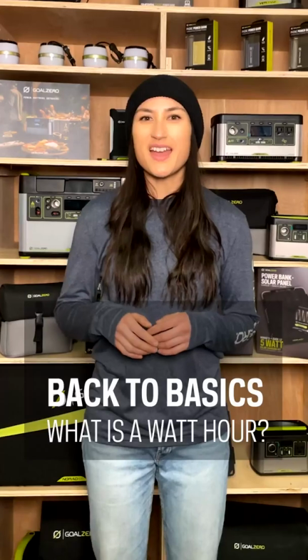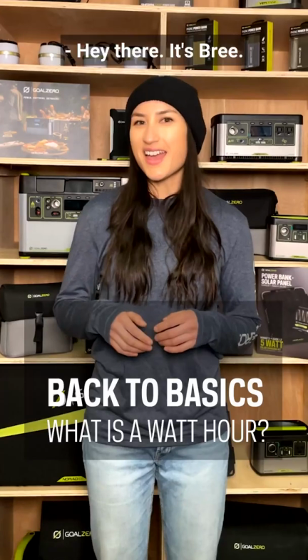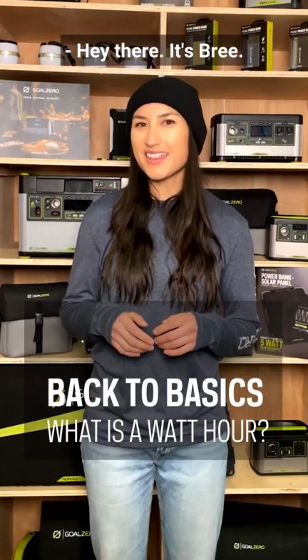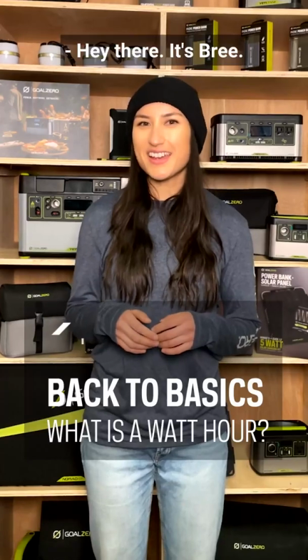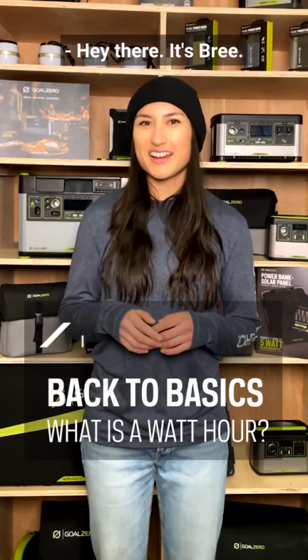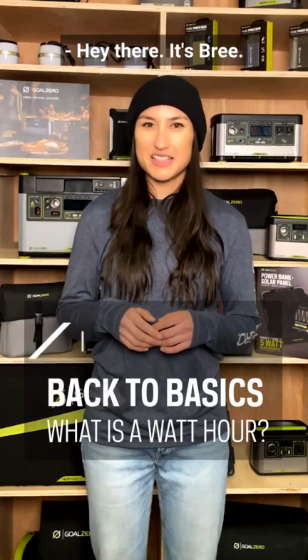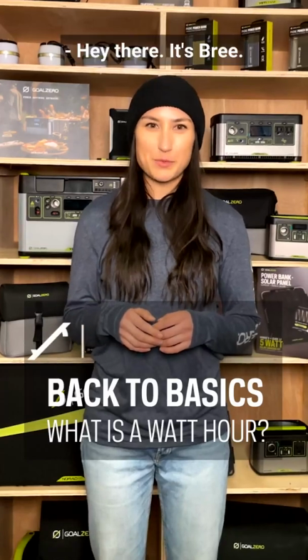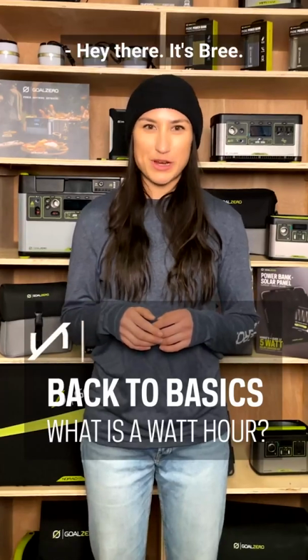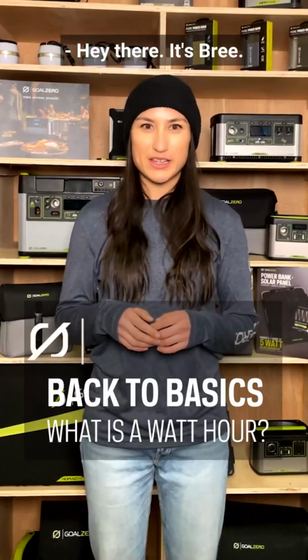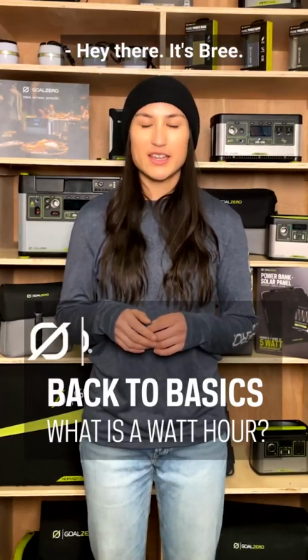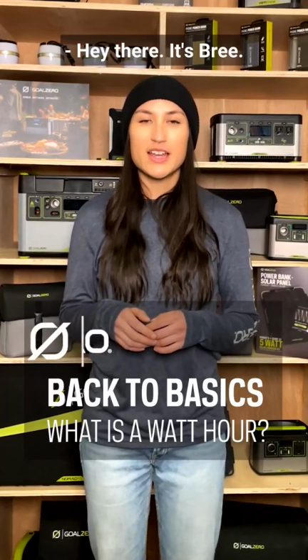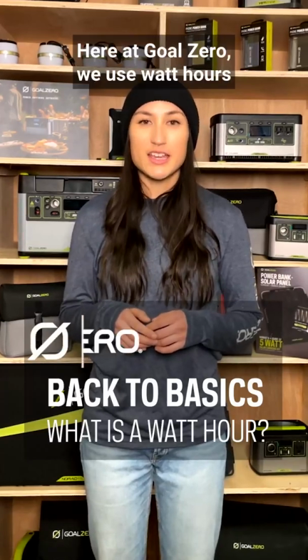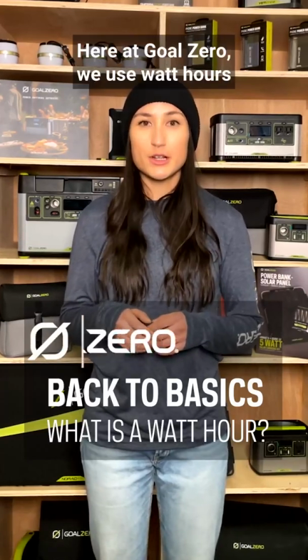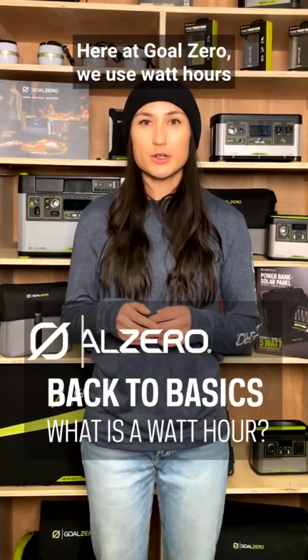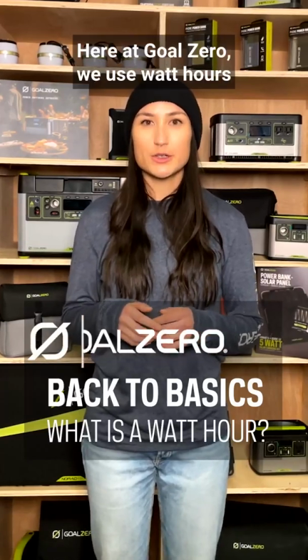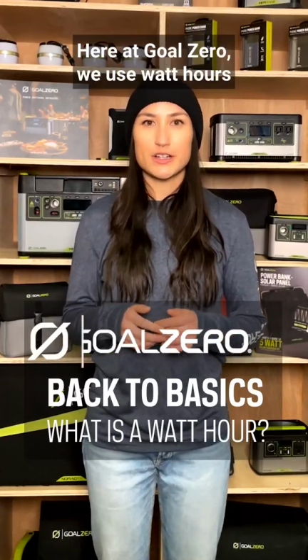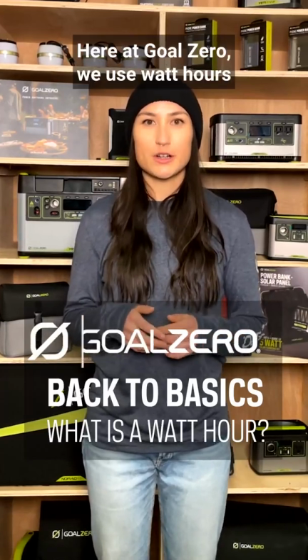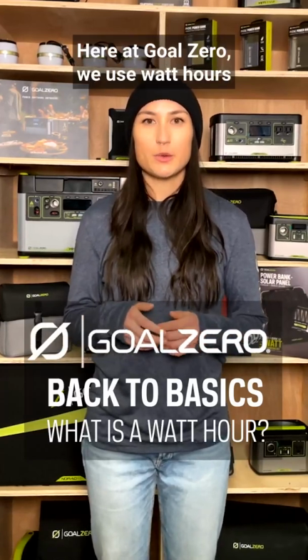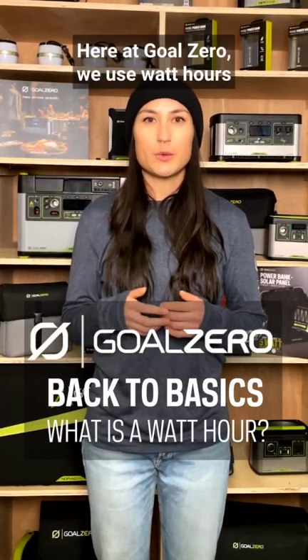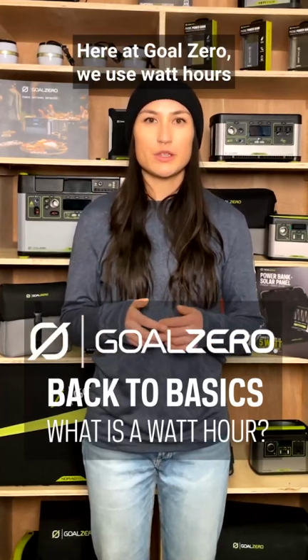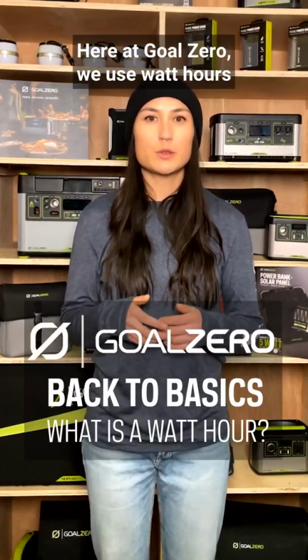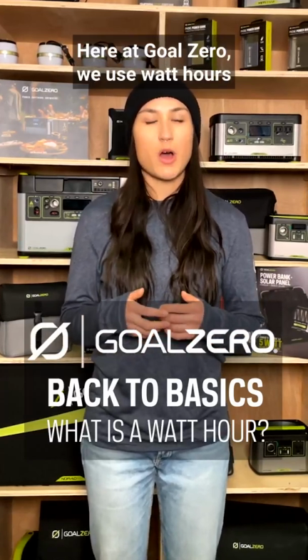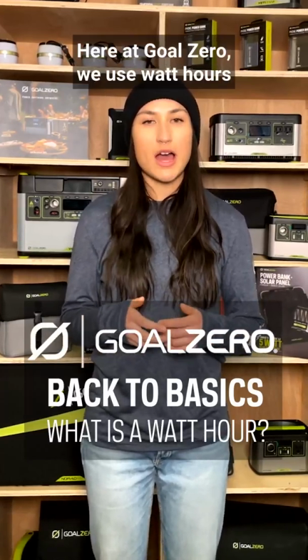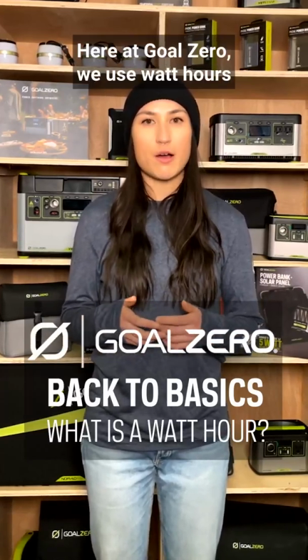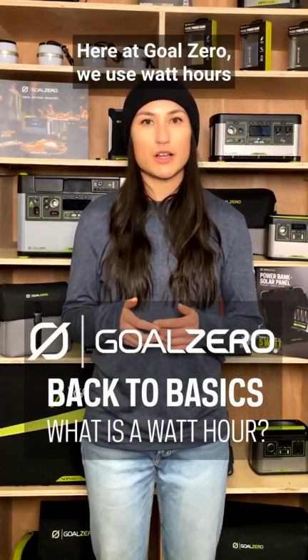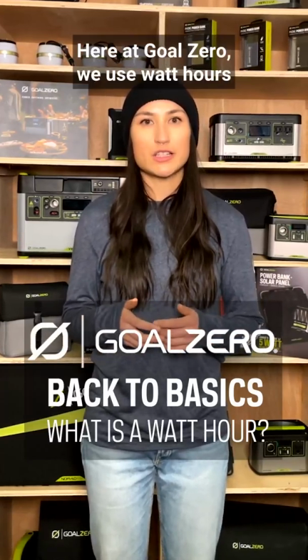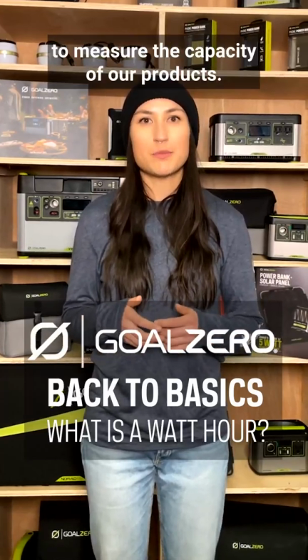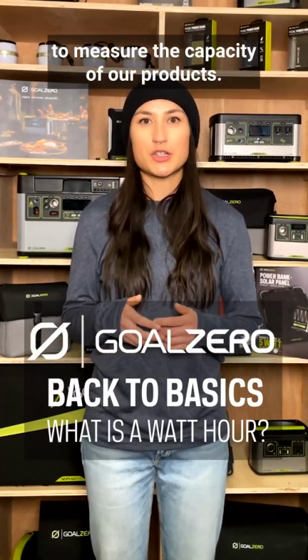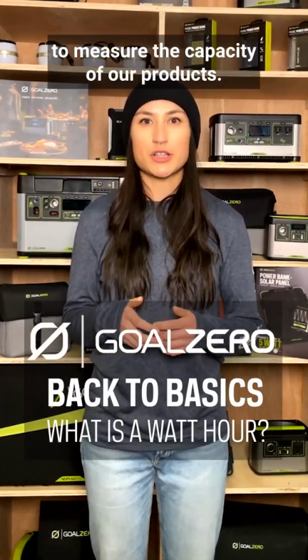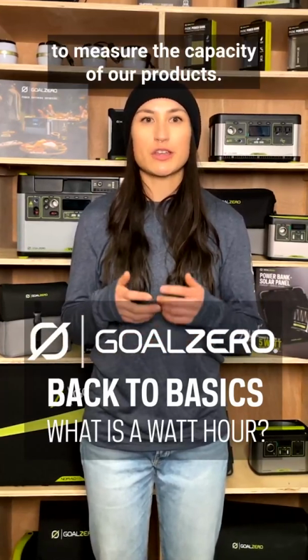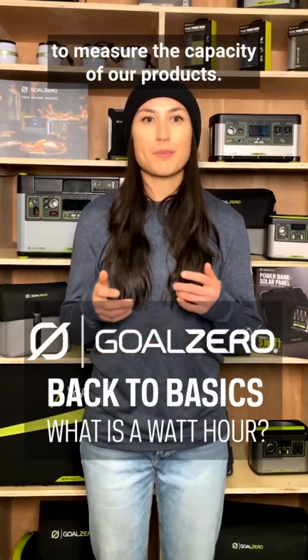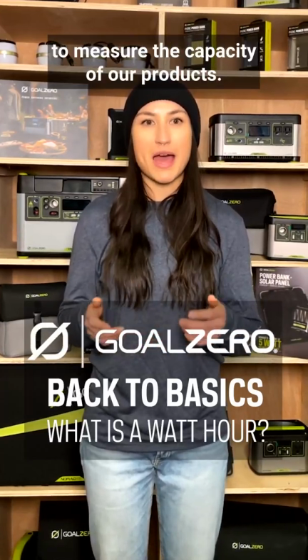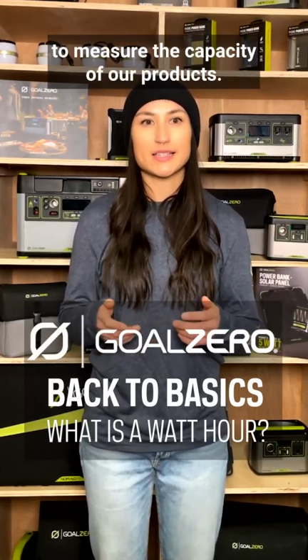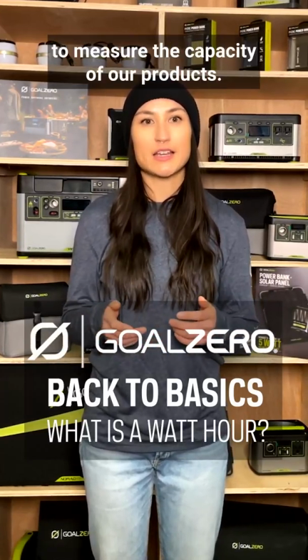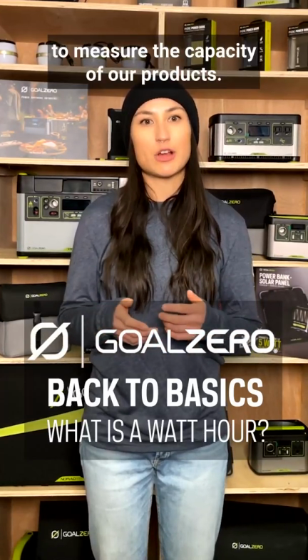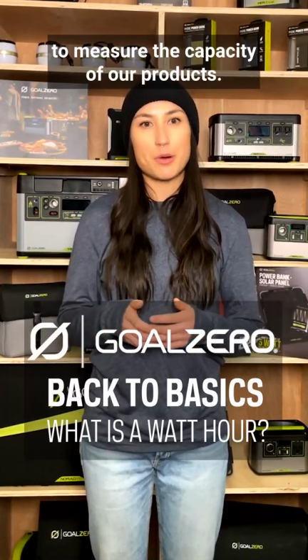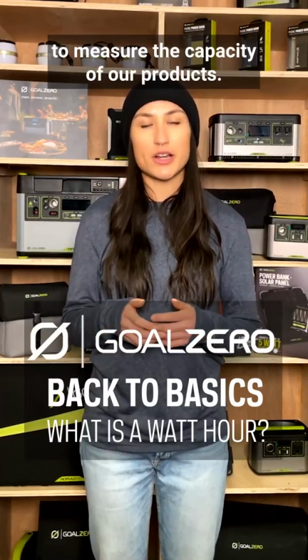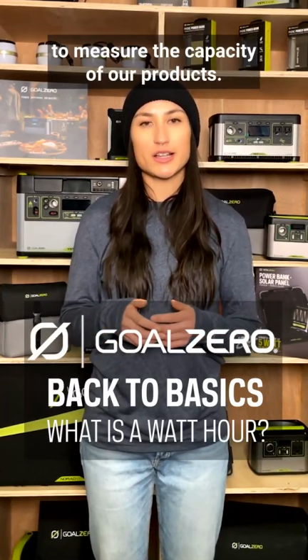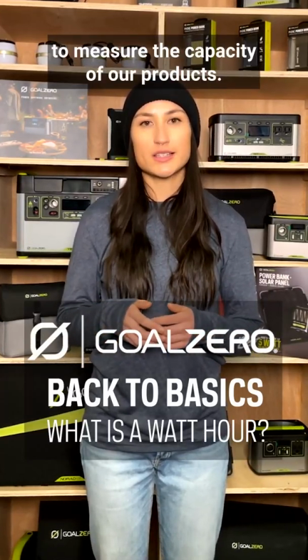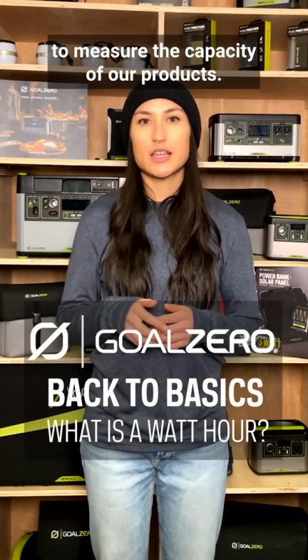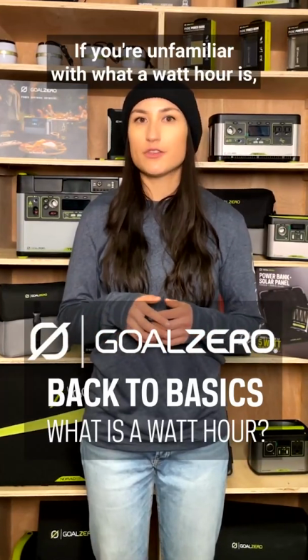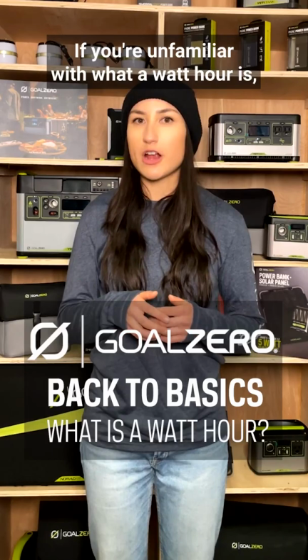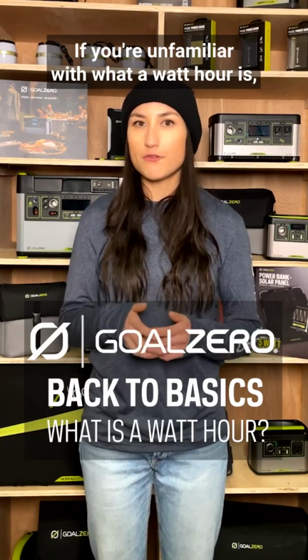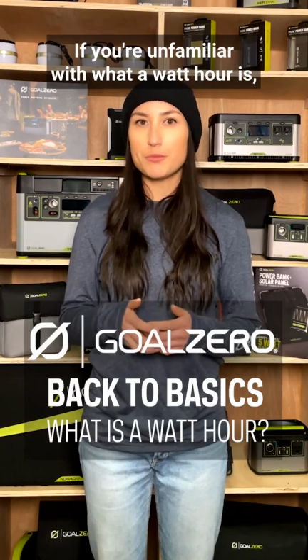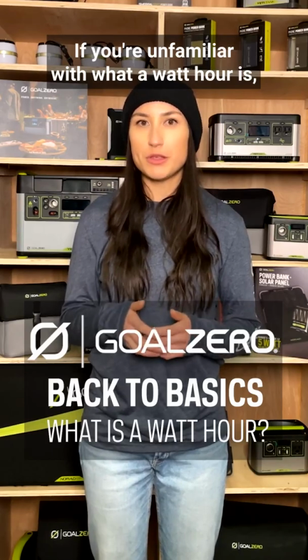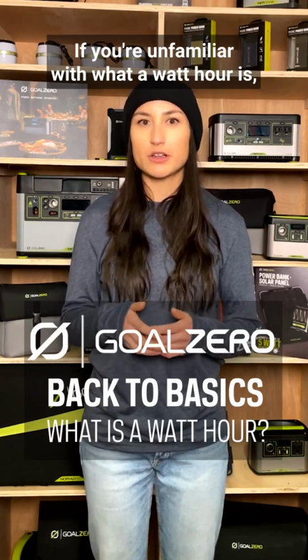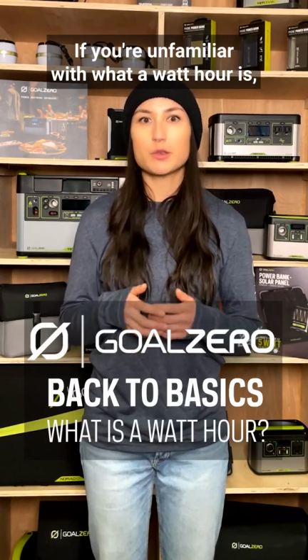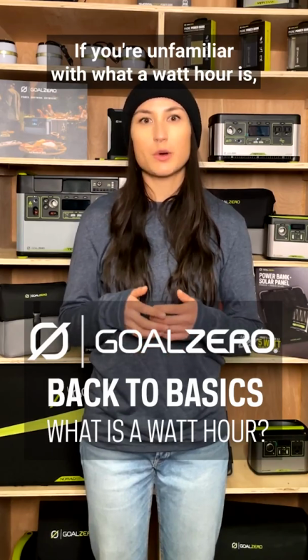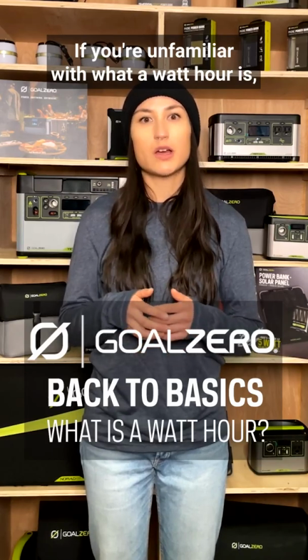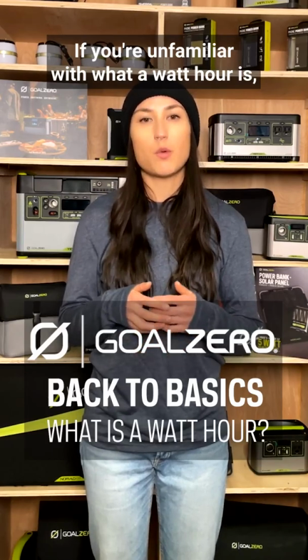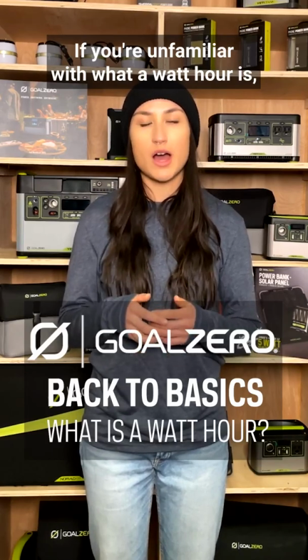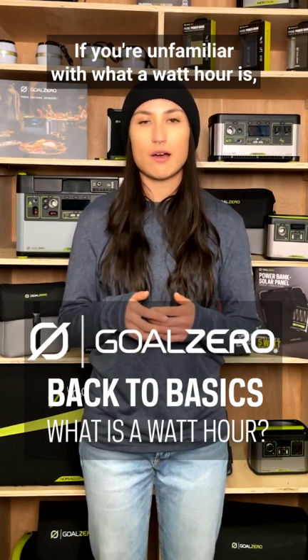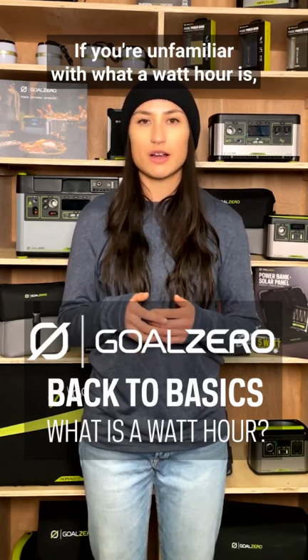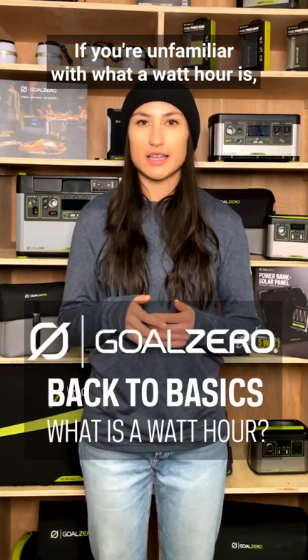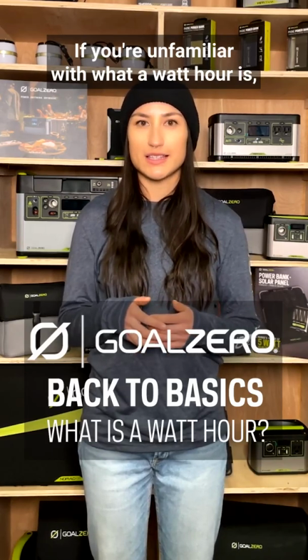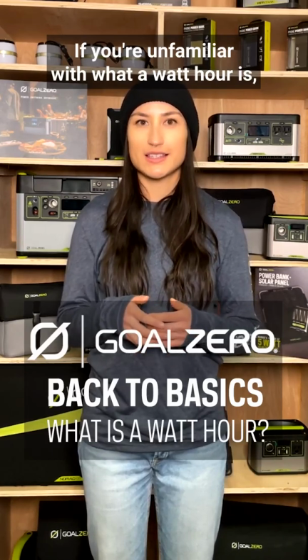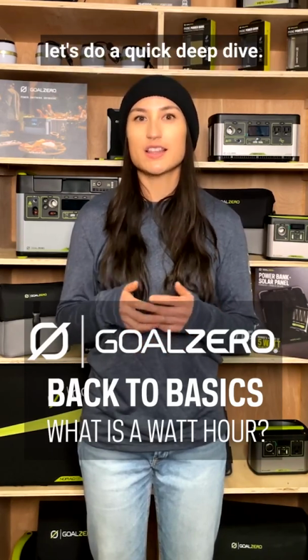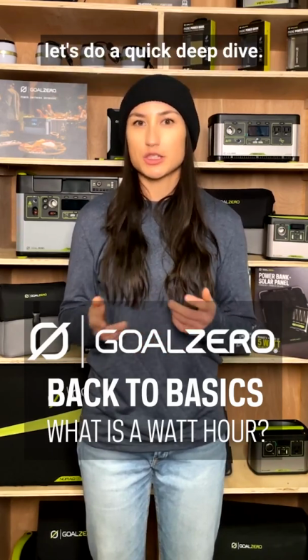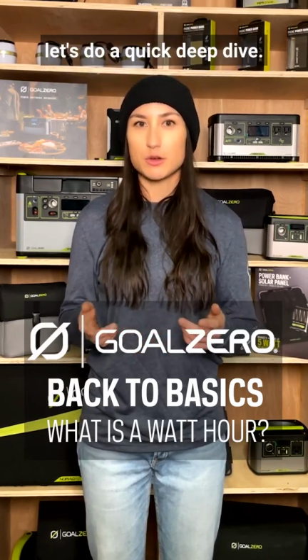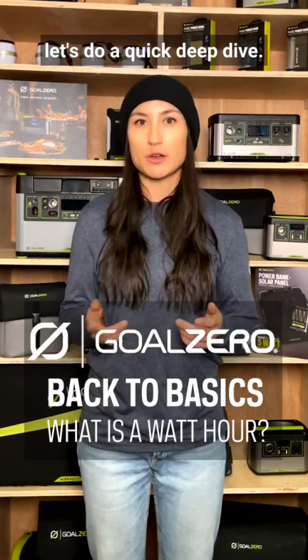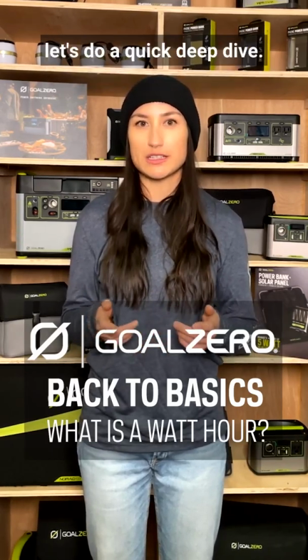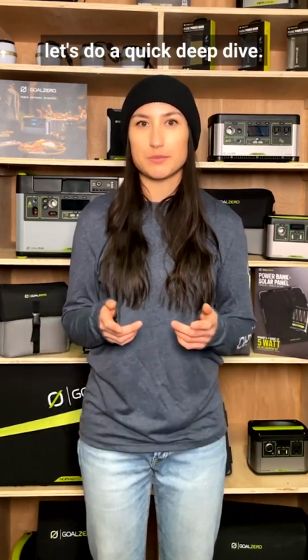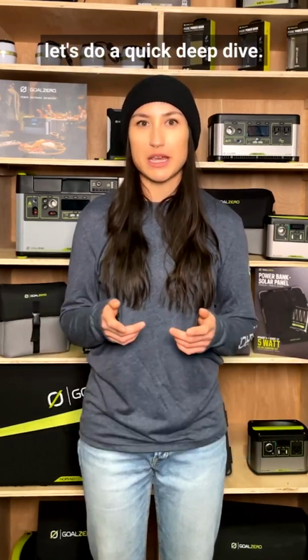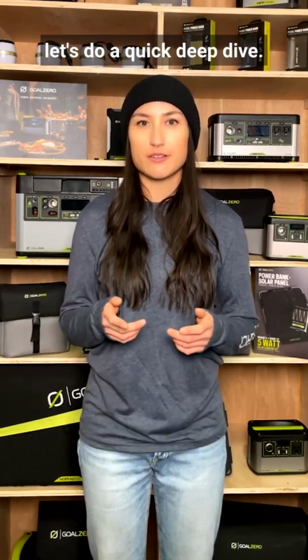Hey there, it's Bri. Here at Goal Zero, we use watt-hours to measure the capacity of our products. If you're unfamiliar with what a watt-hour is, let's do a quick deep dive.